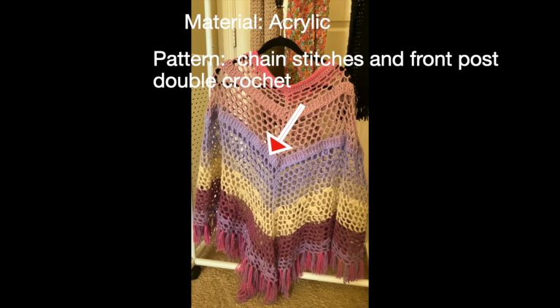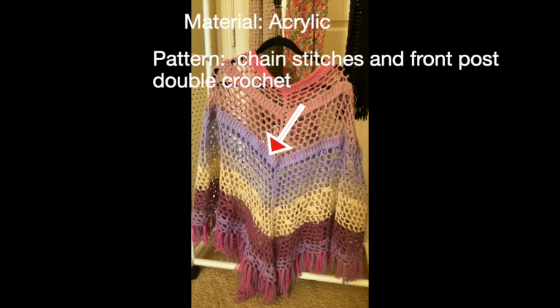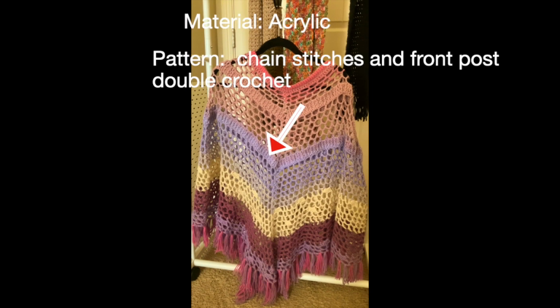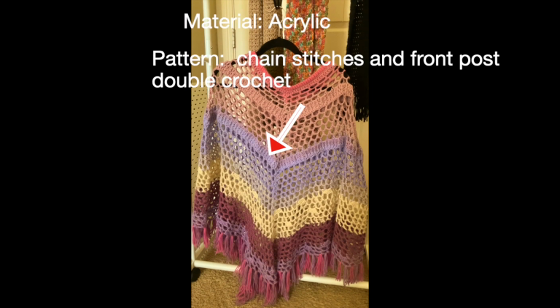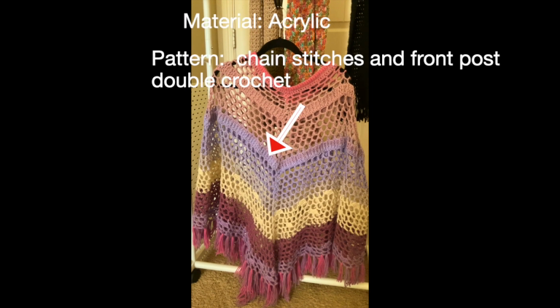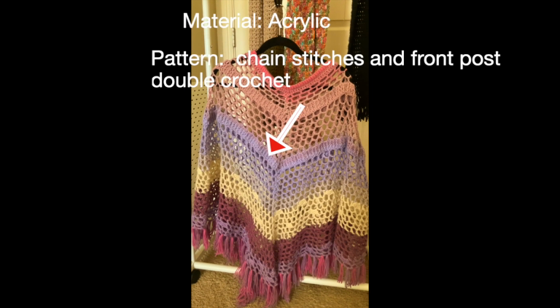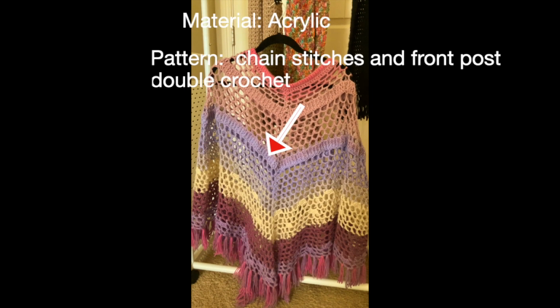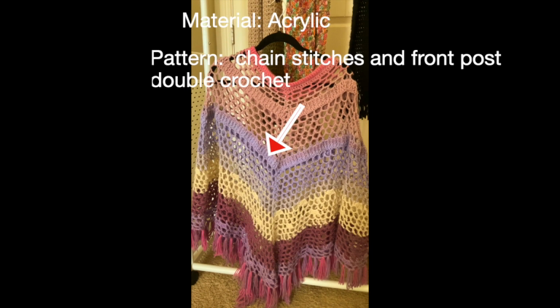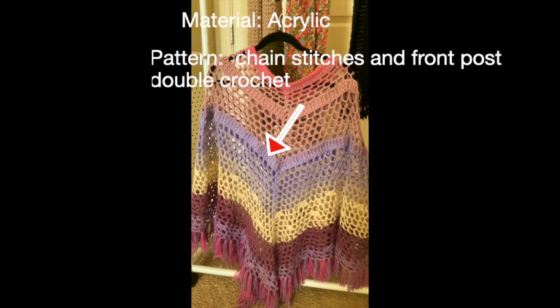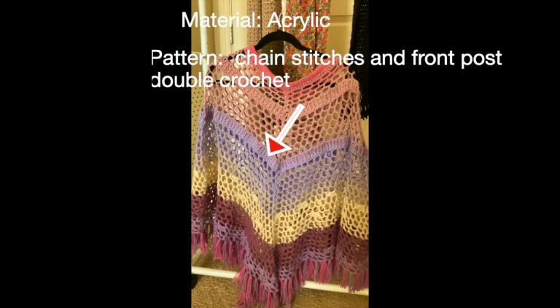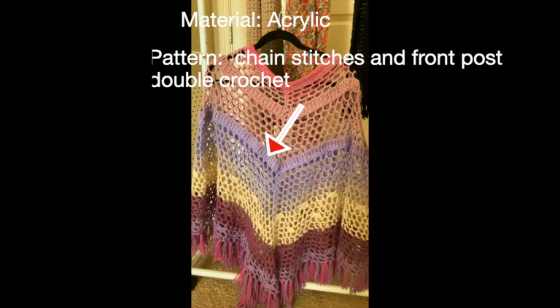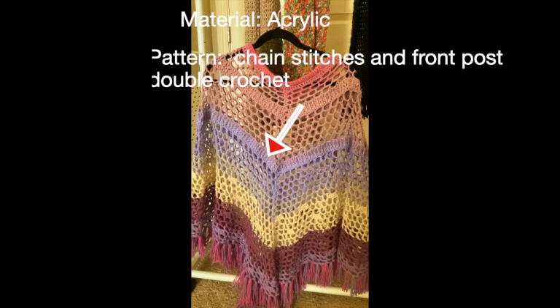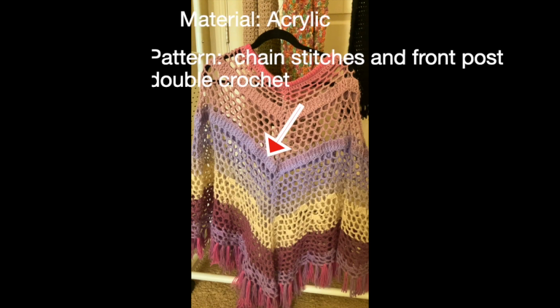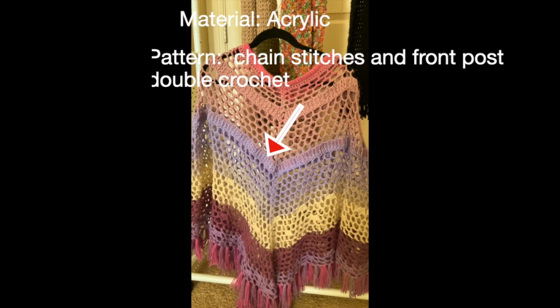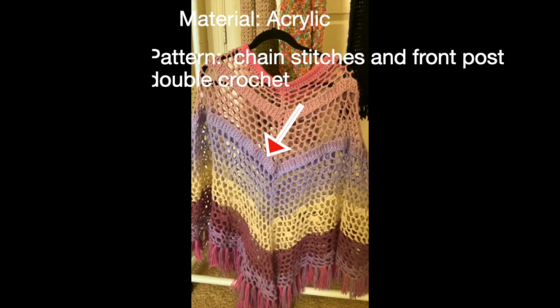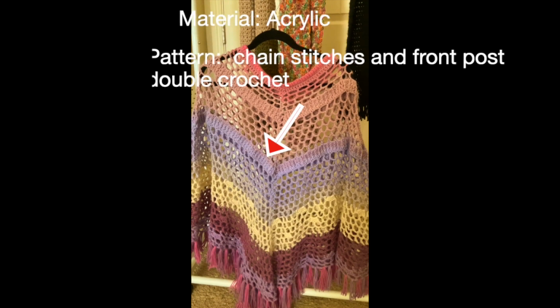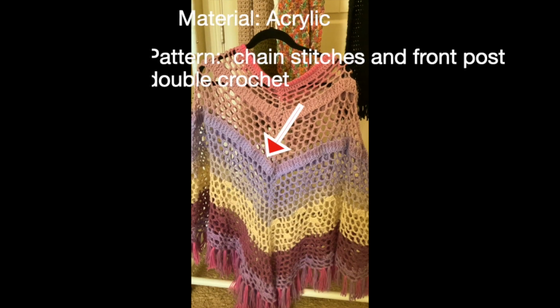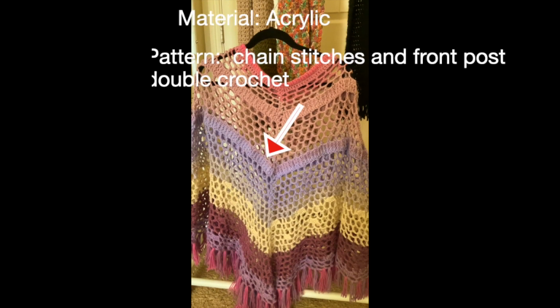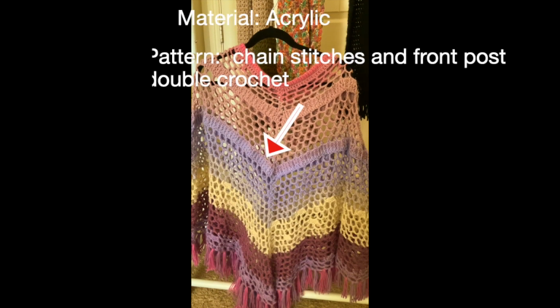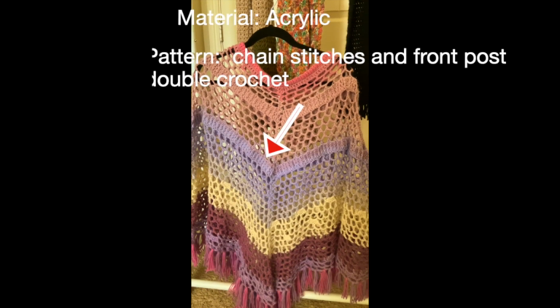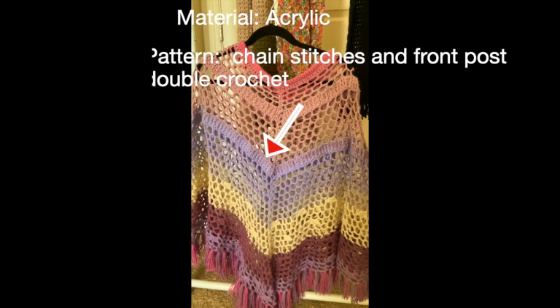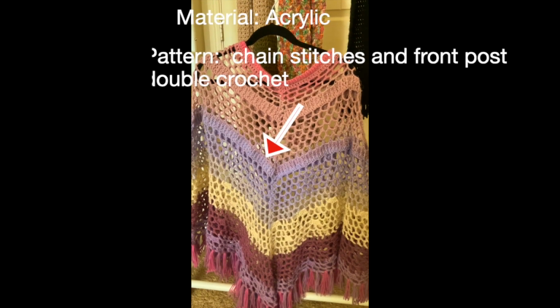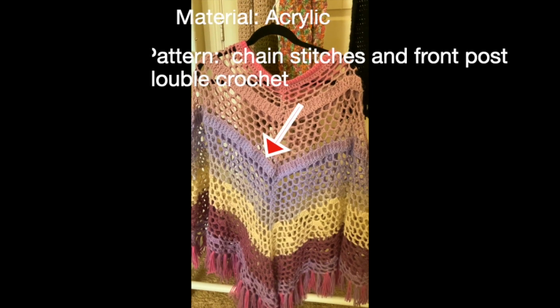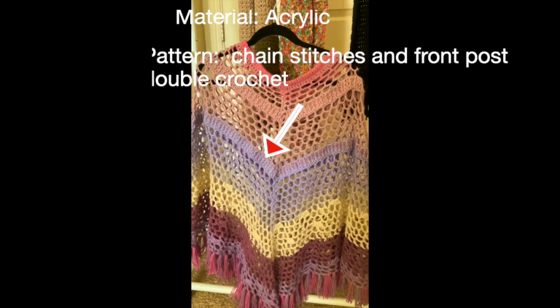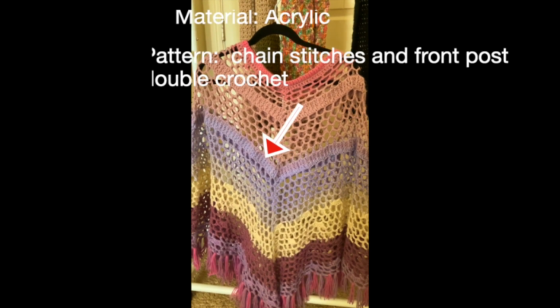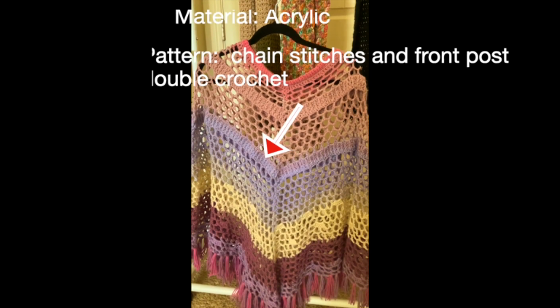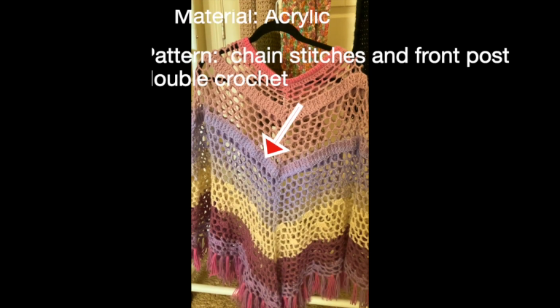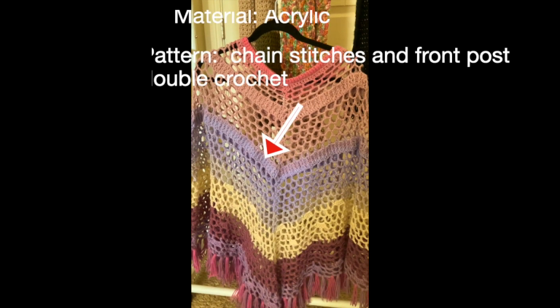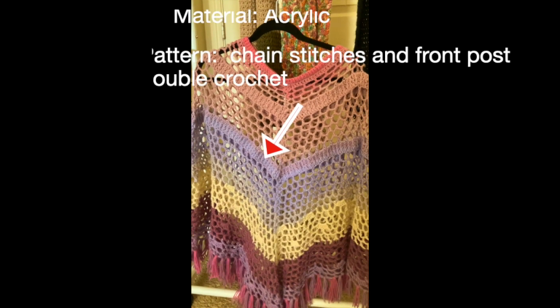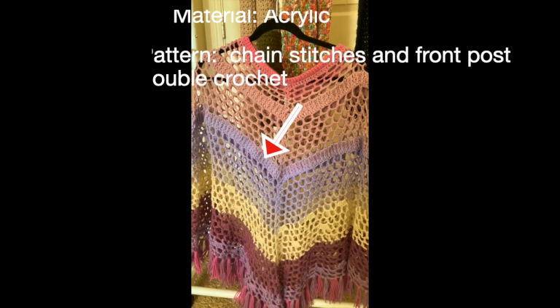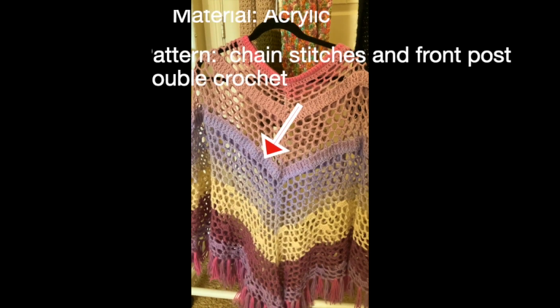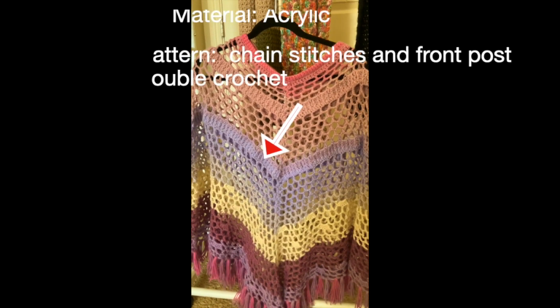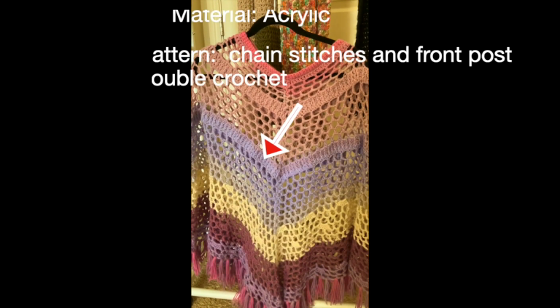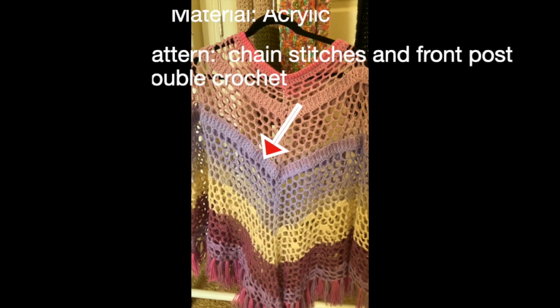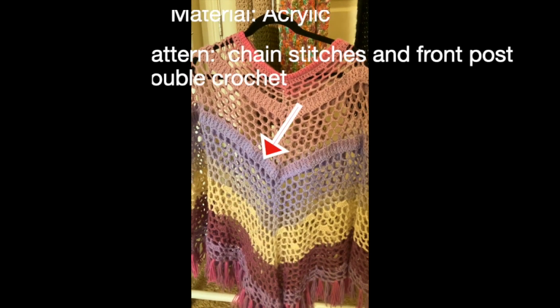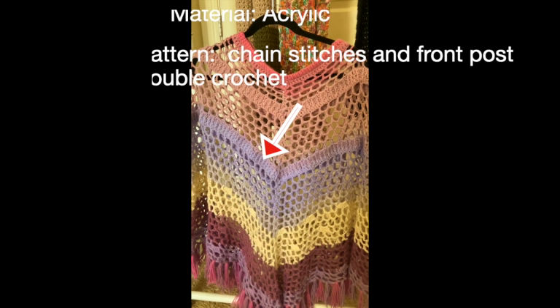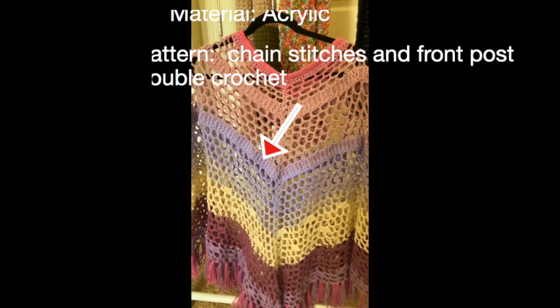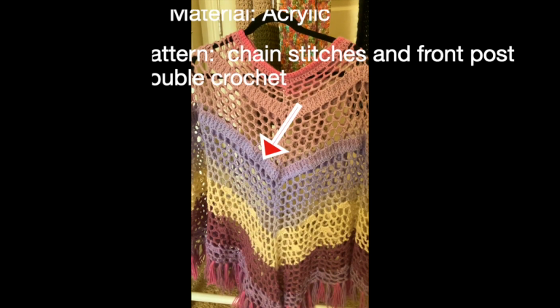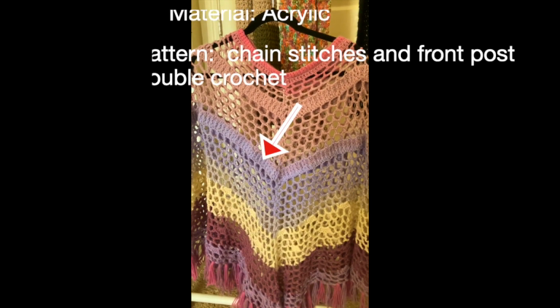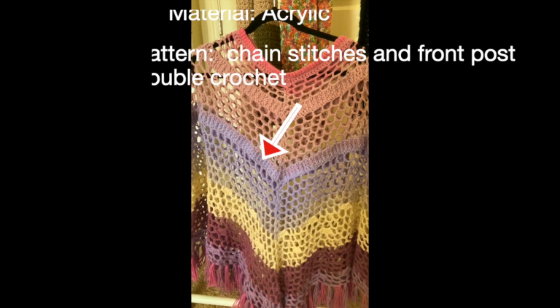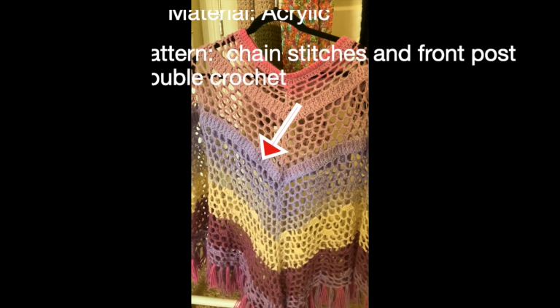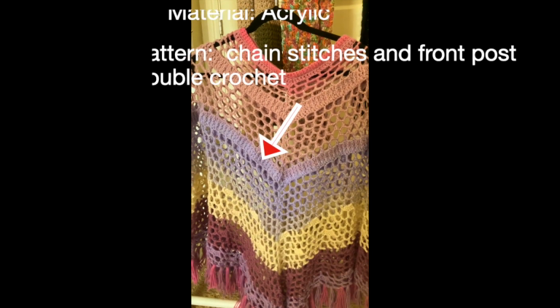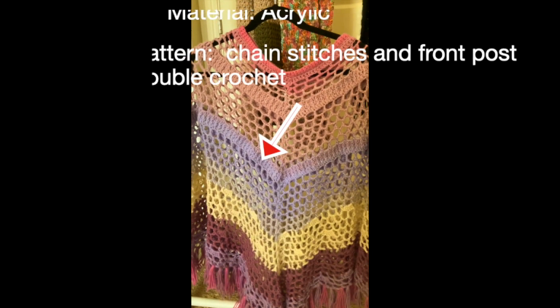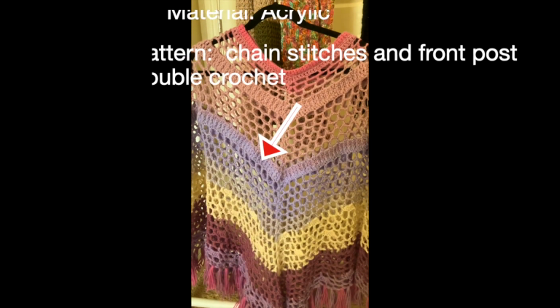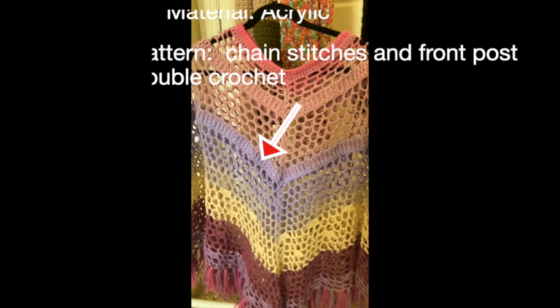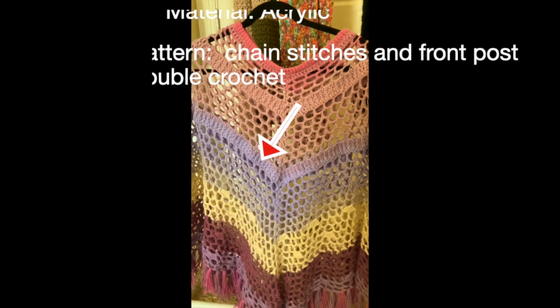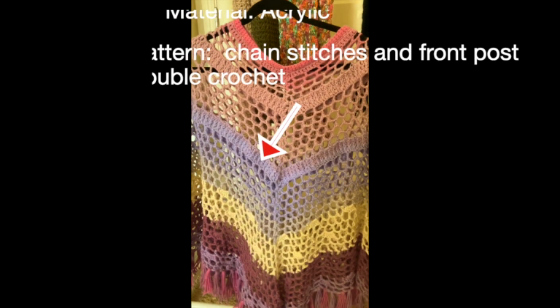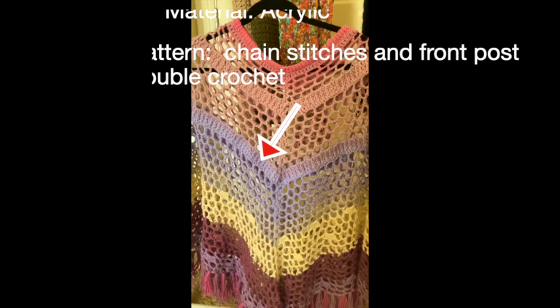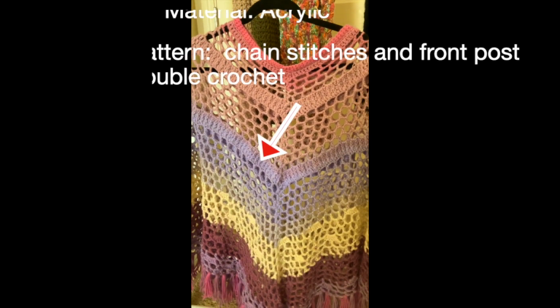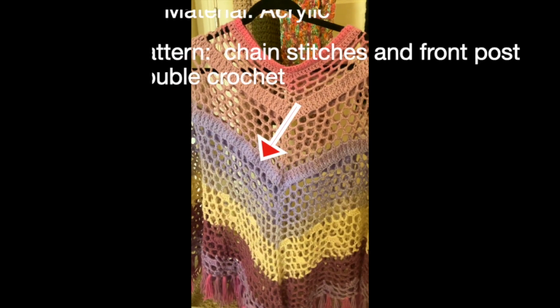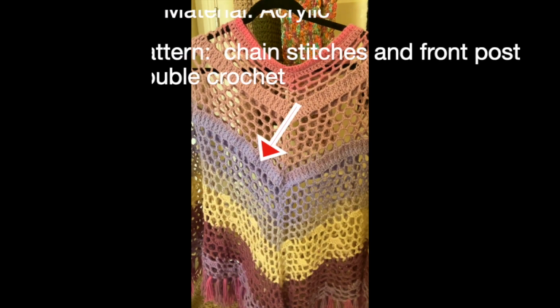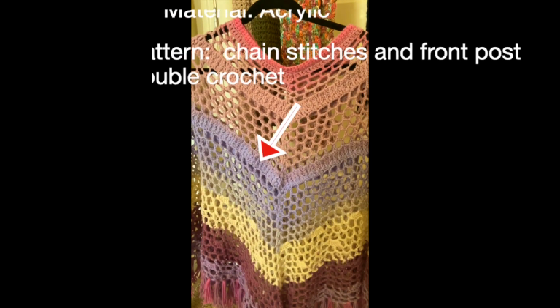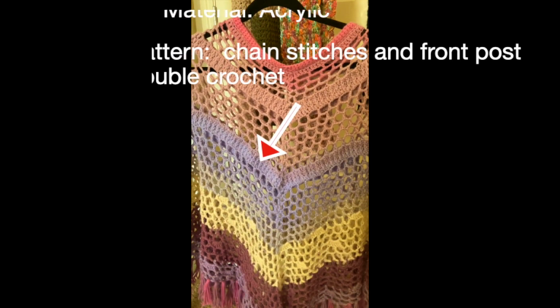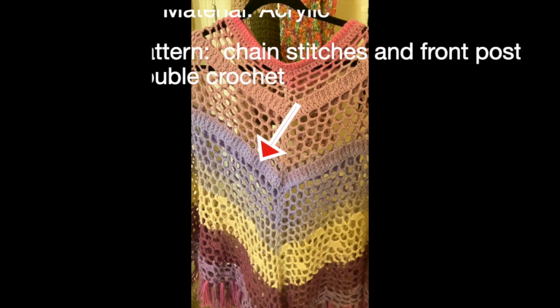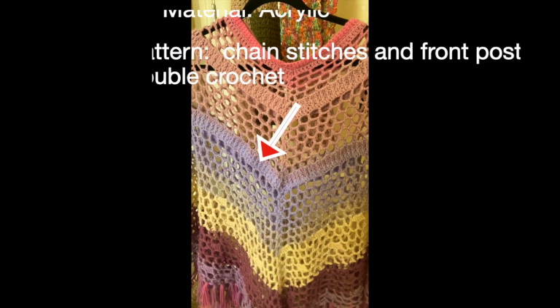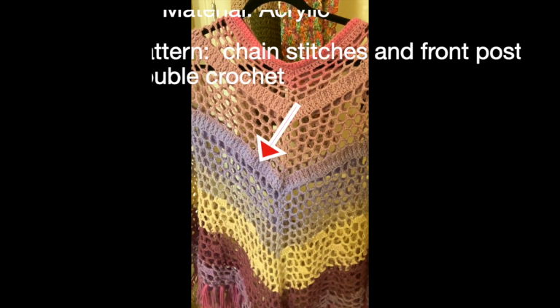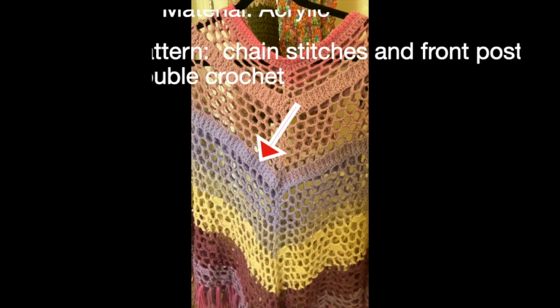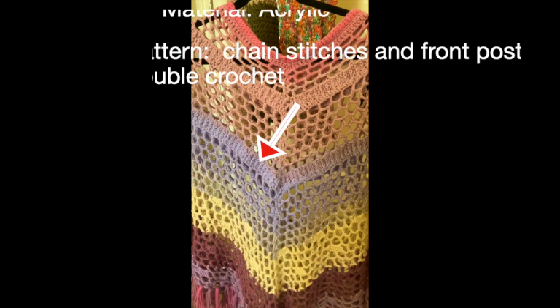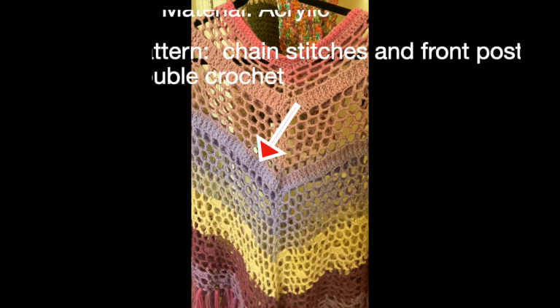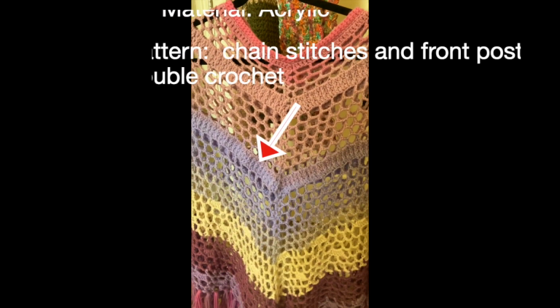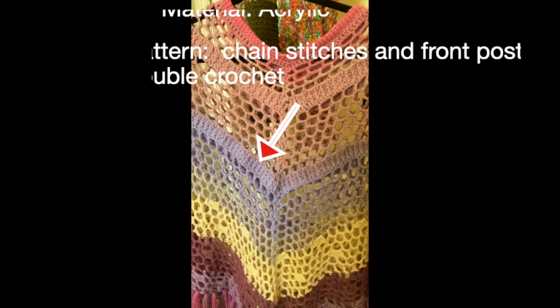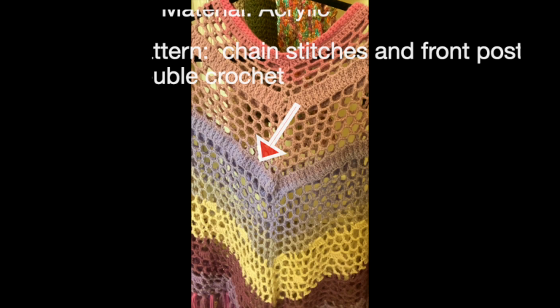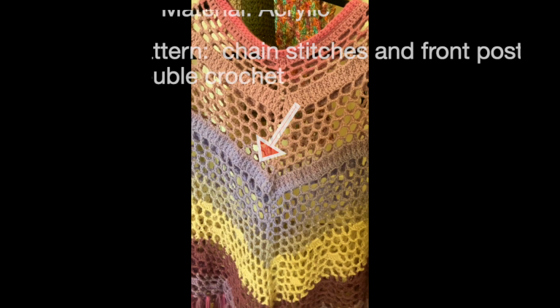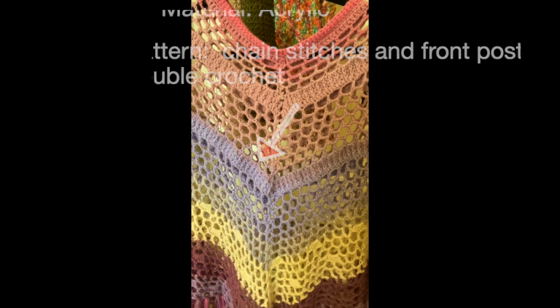I used acrylic yarn from Lion Brand for this poncho making and the color is Good Name.